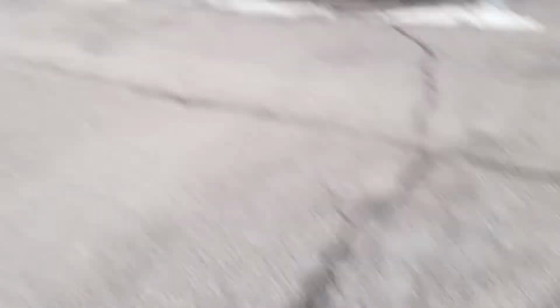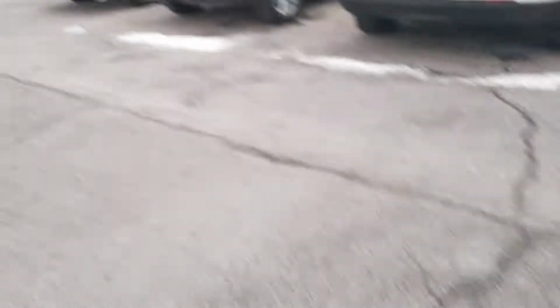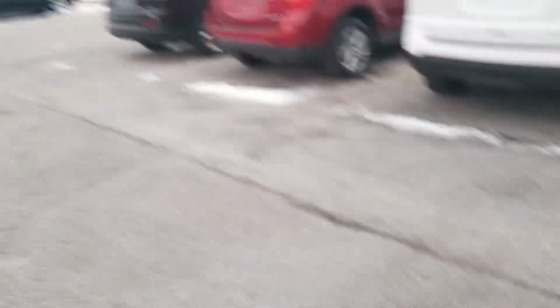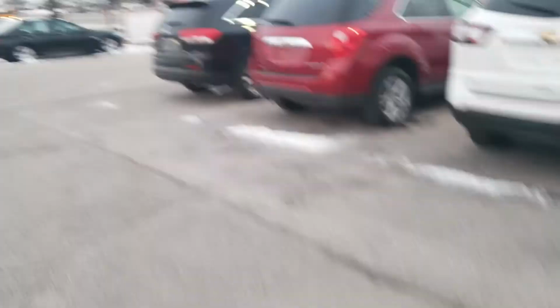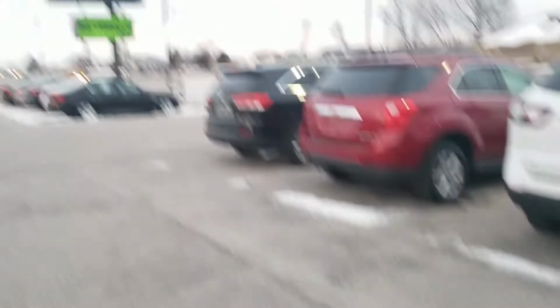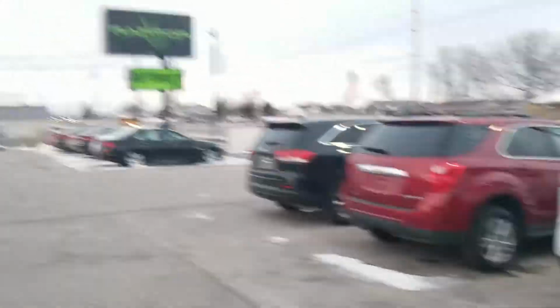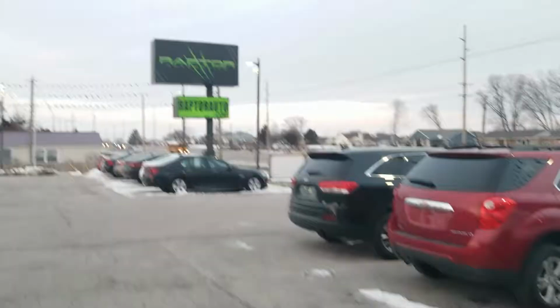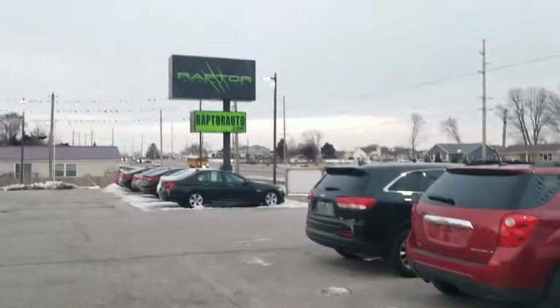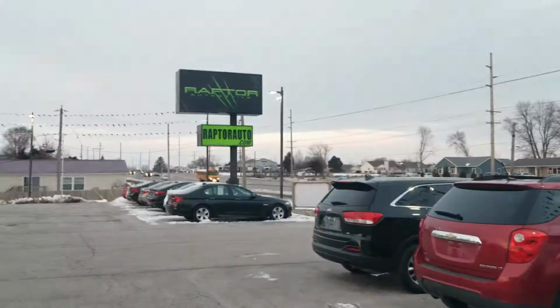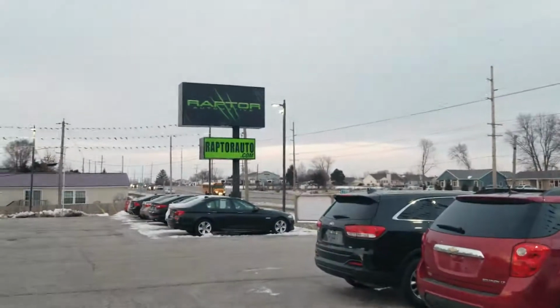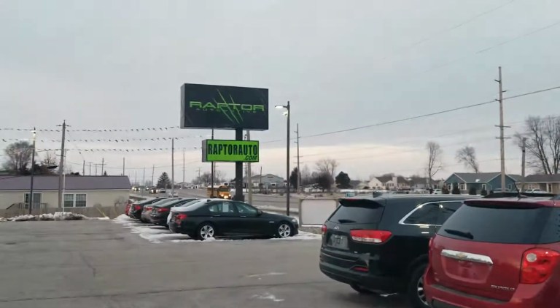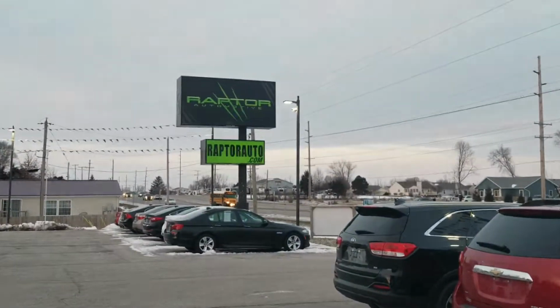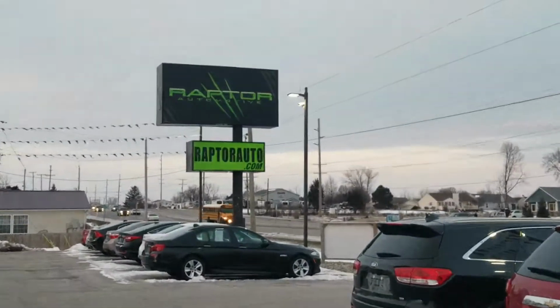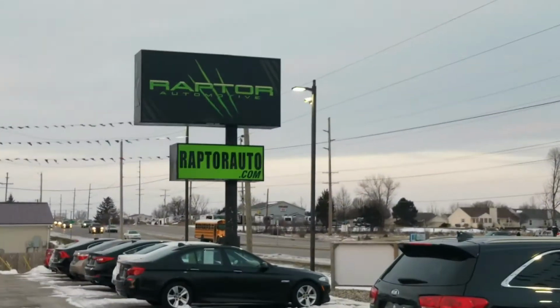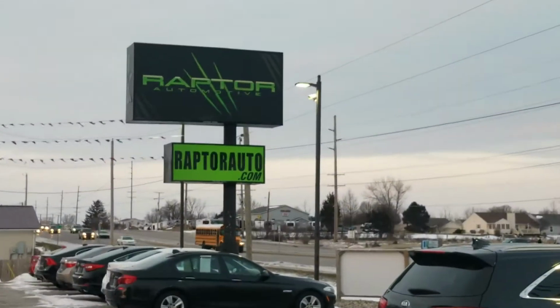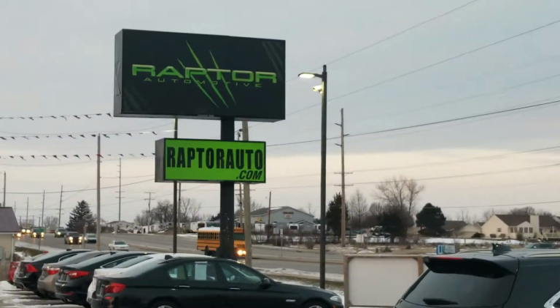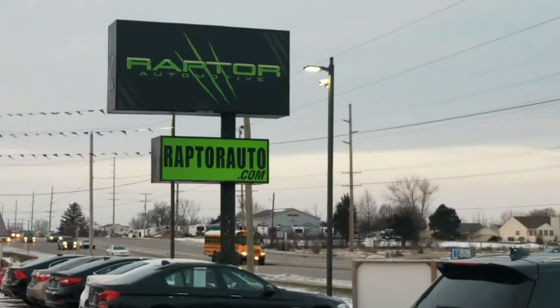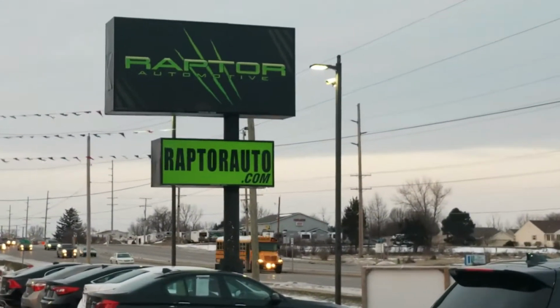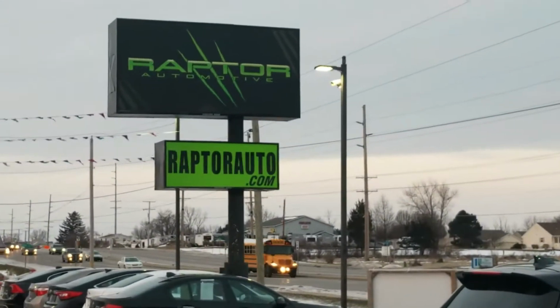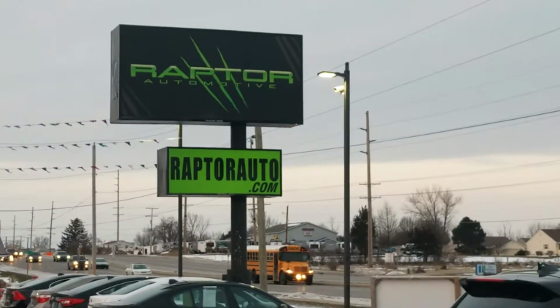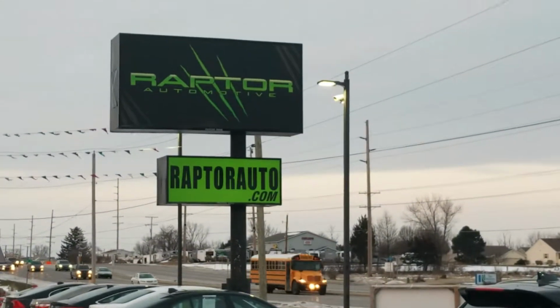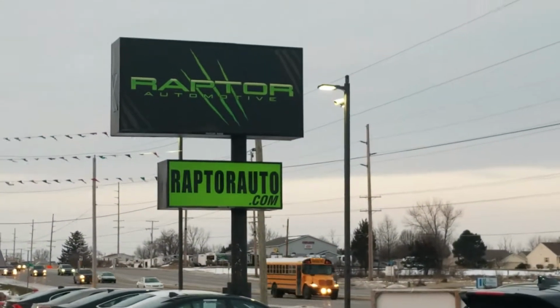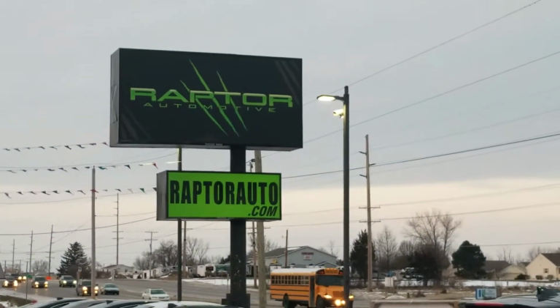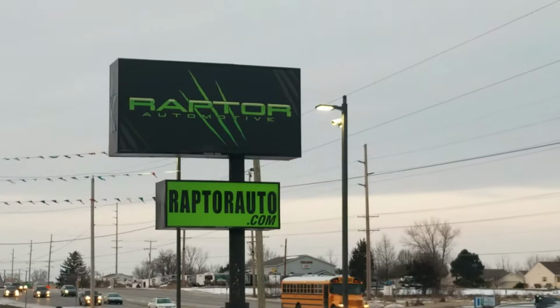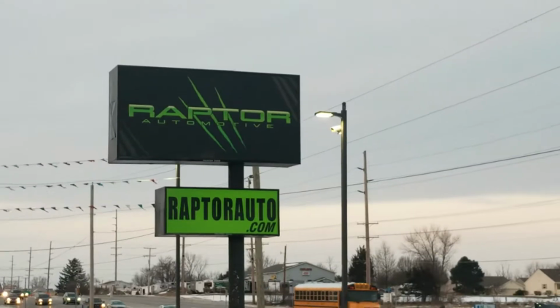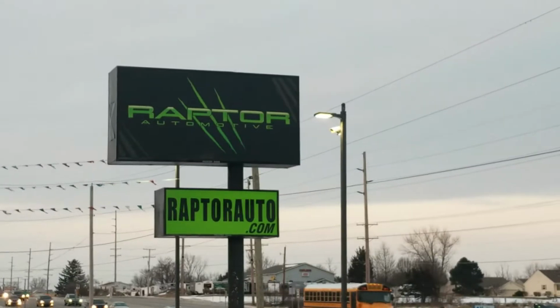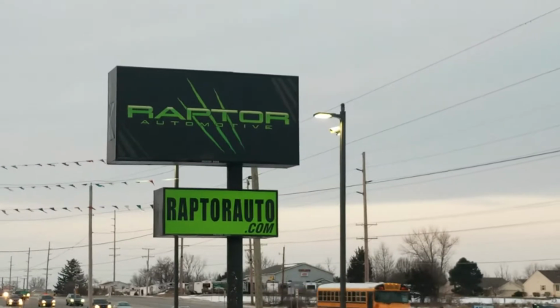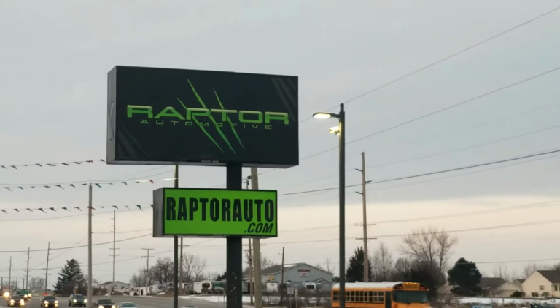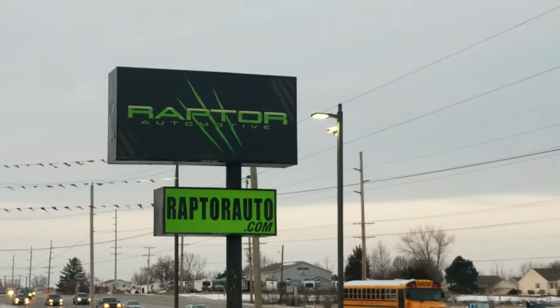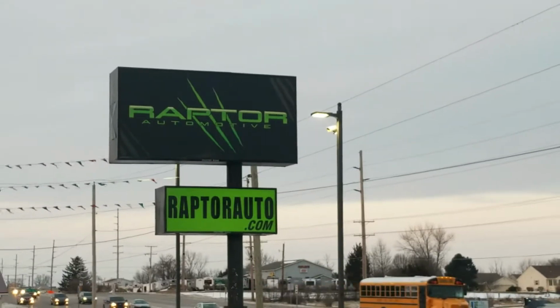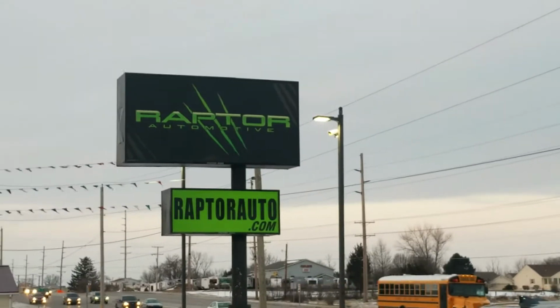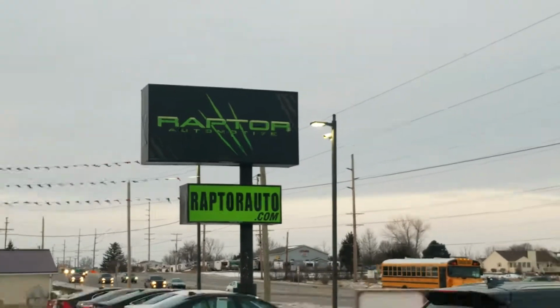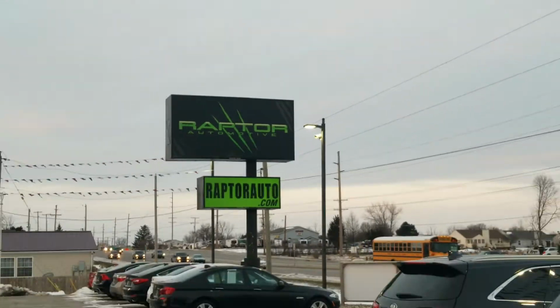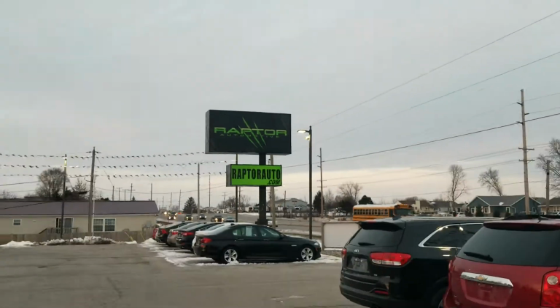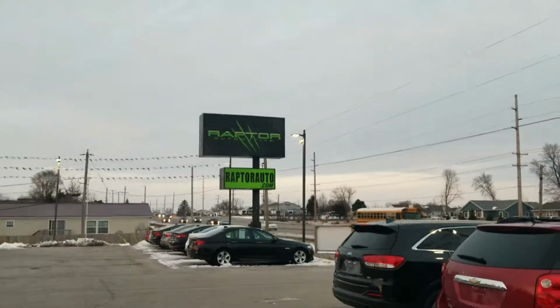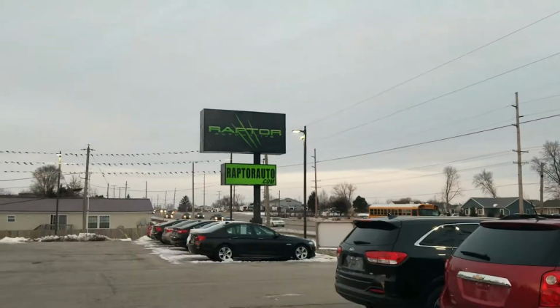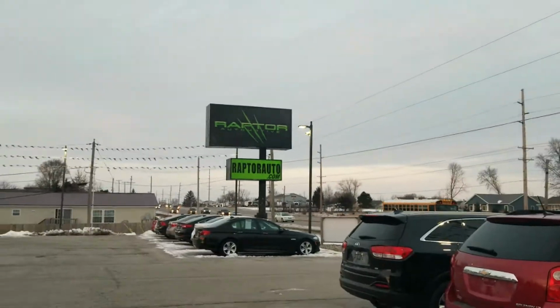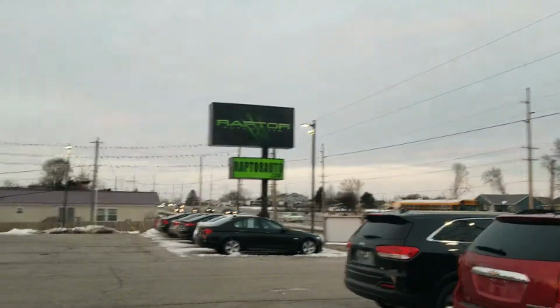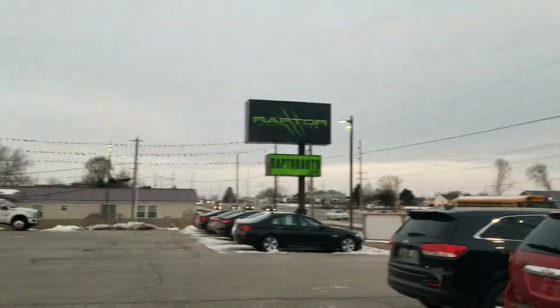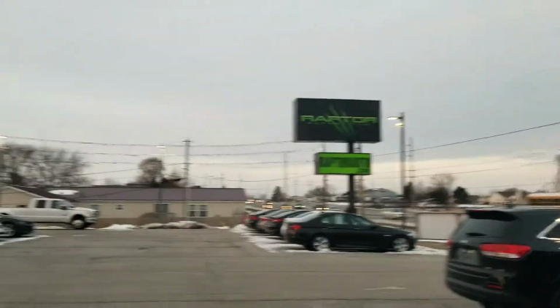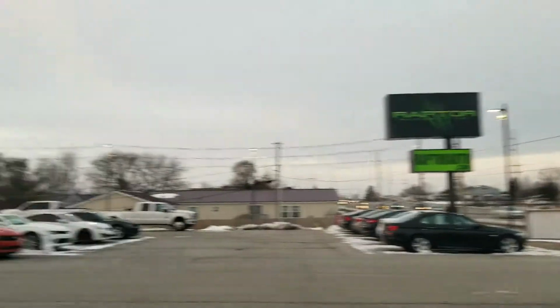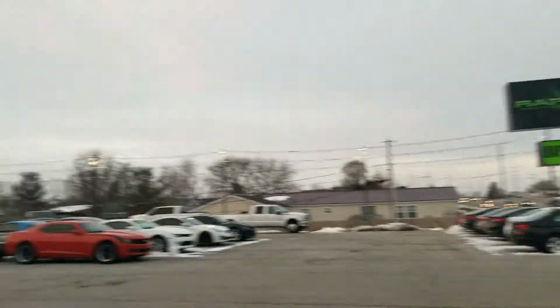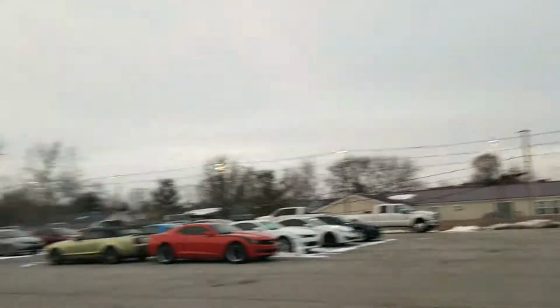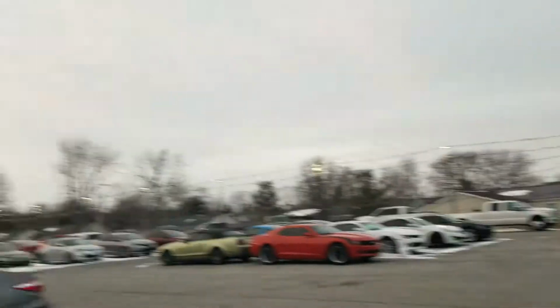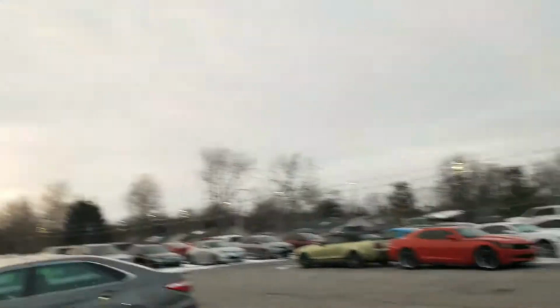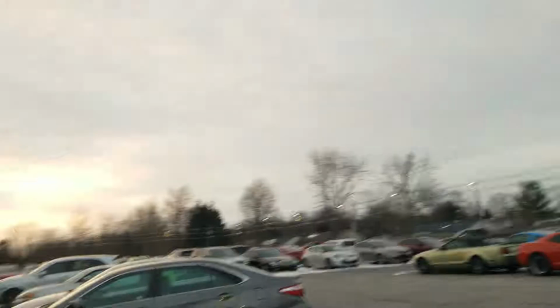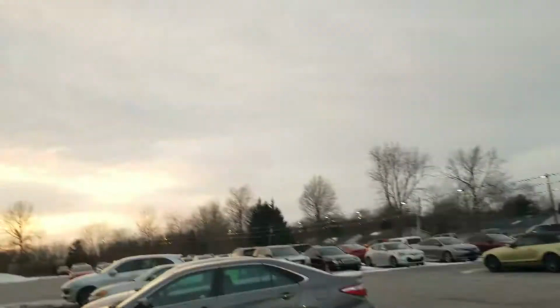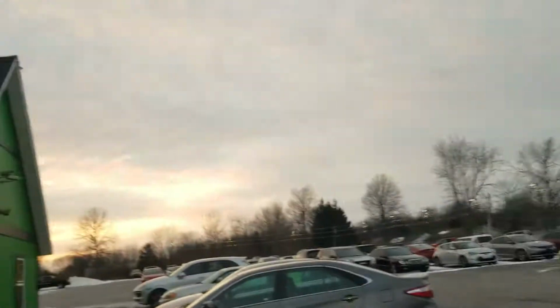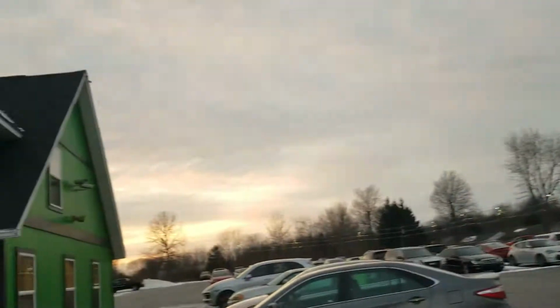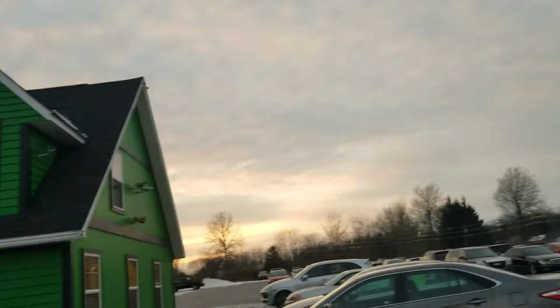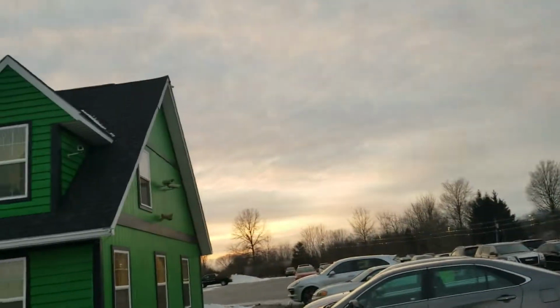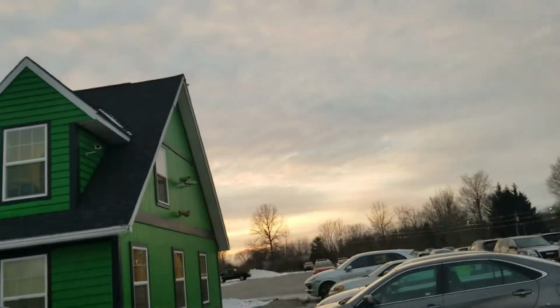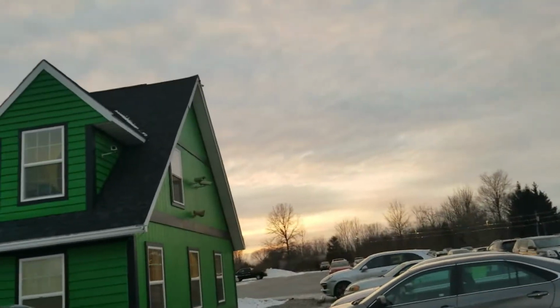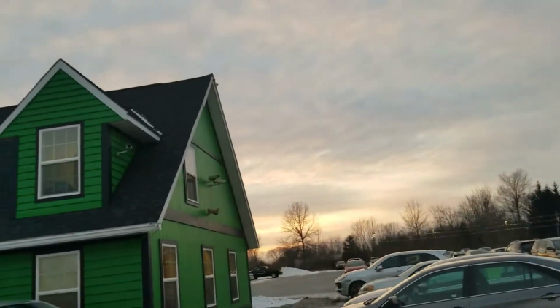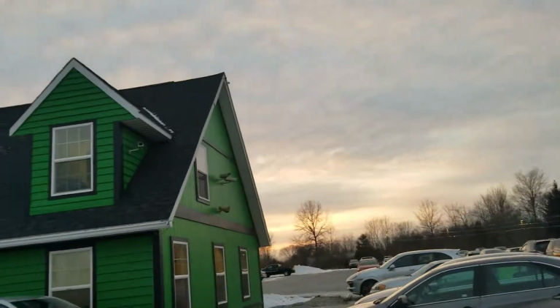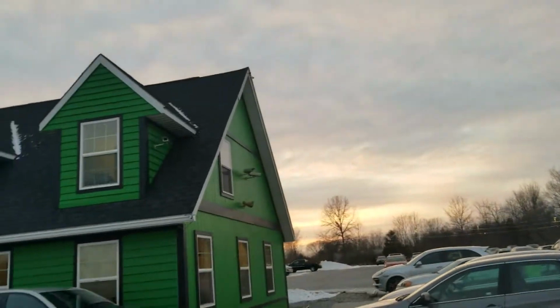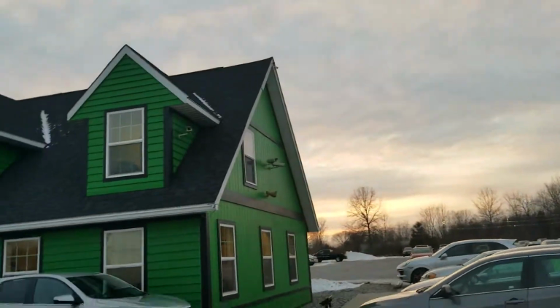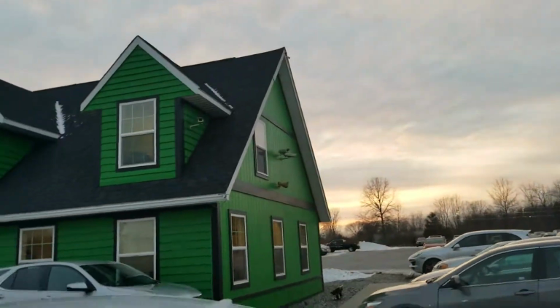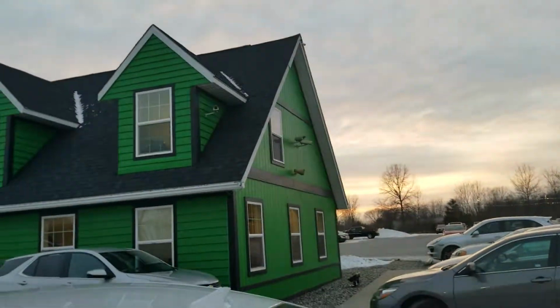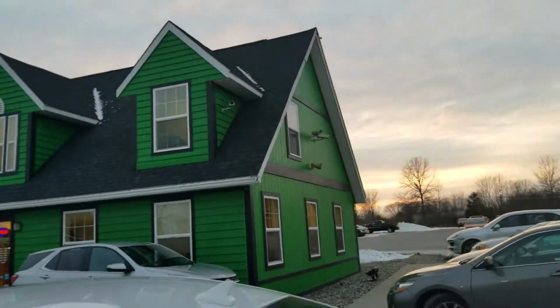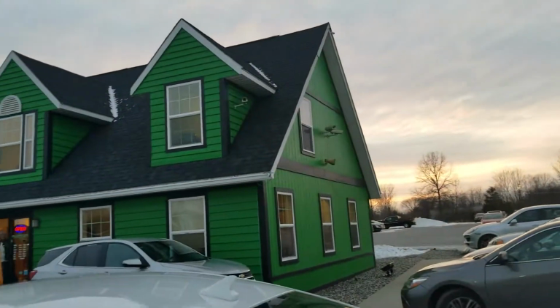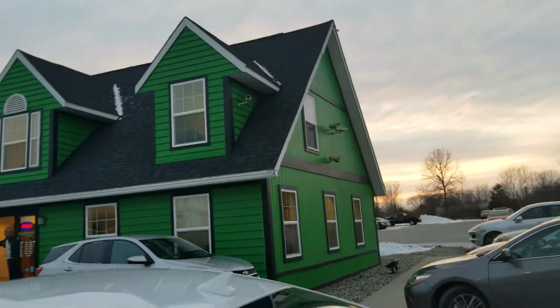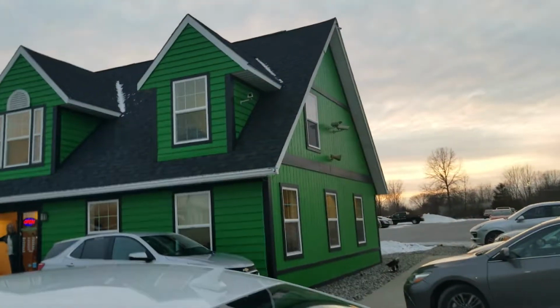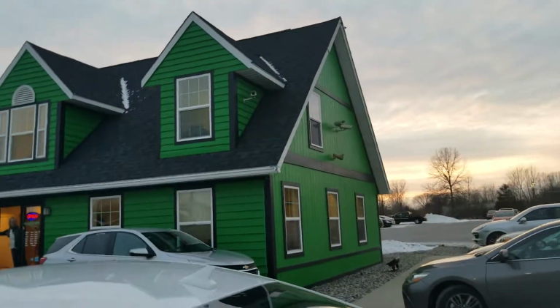If you have any other questions, go to our website RaptorAuto.com. Come see us in the big green building on Lima Road.